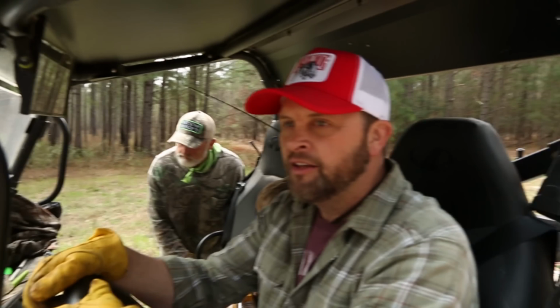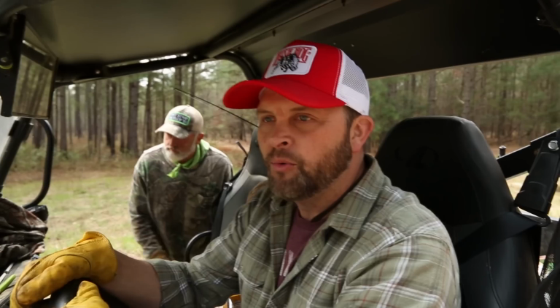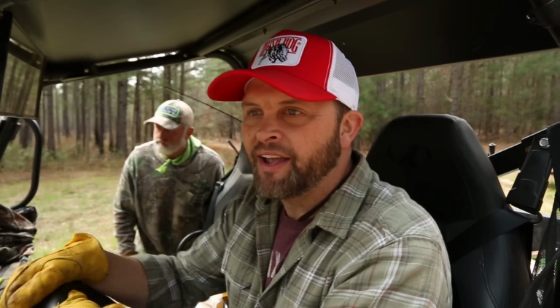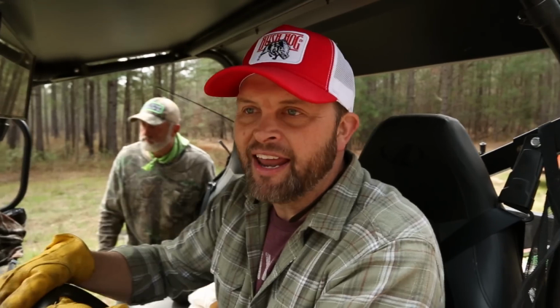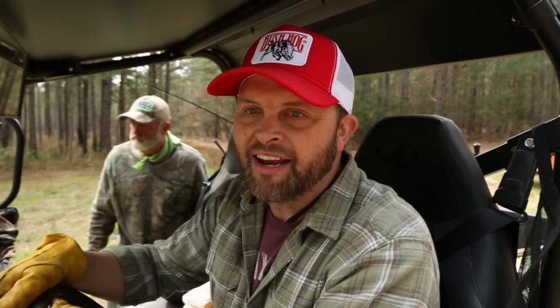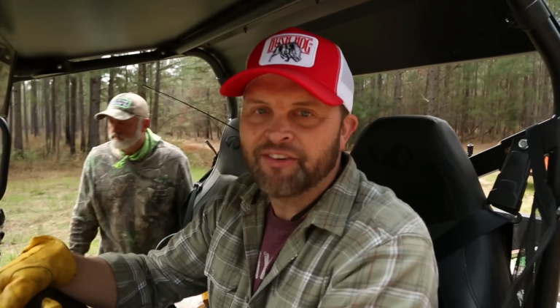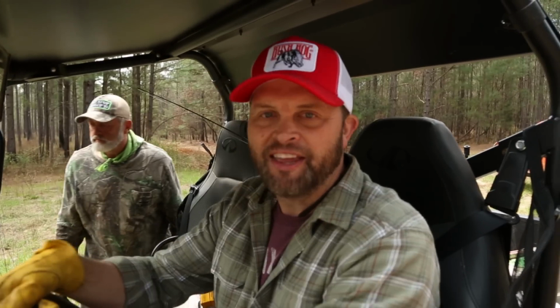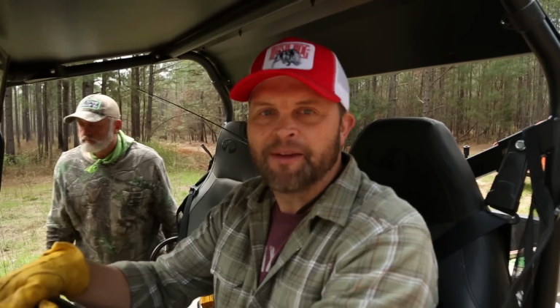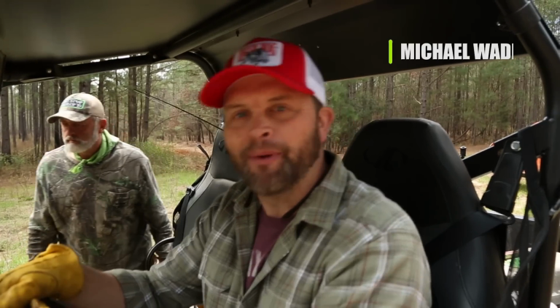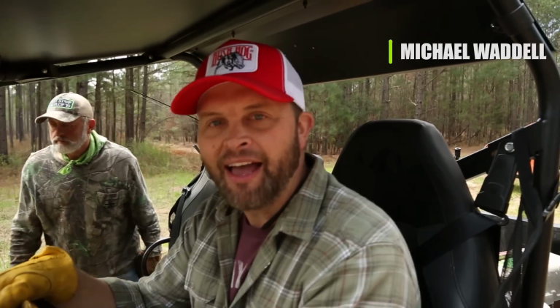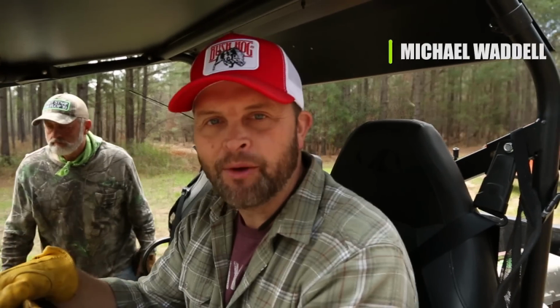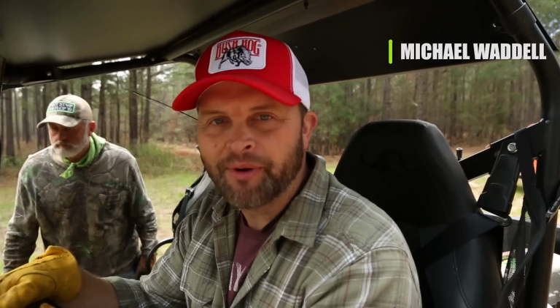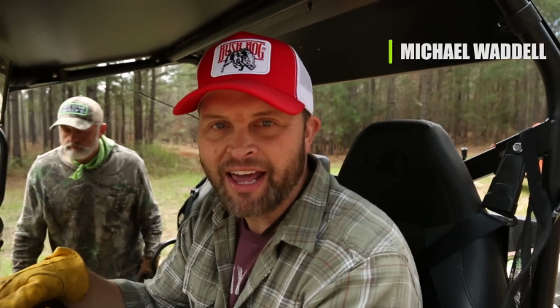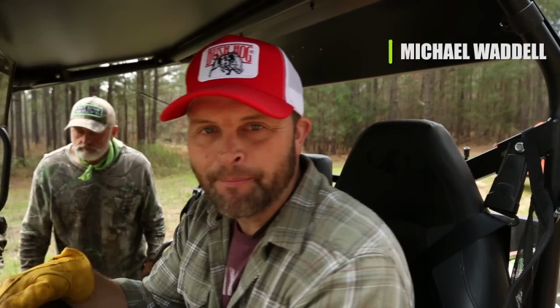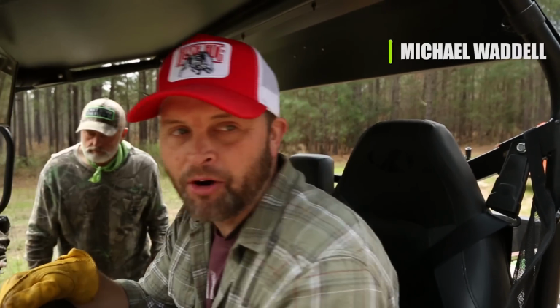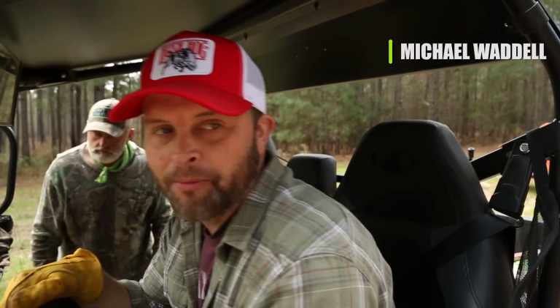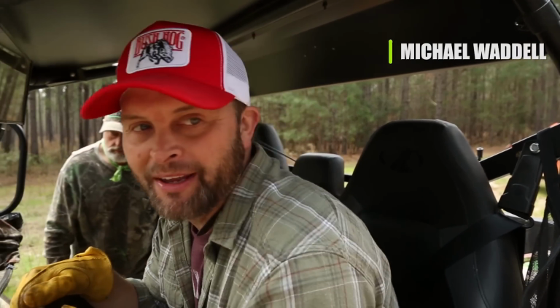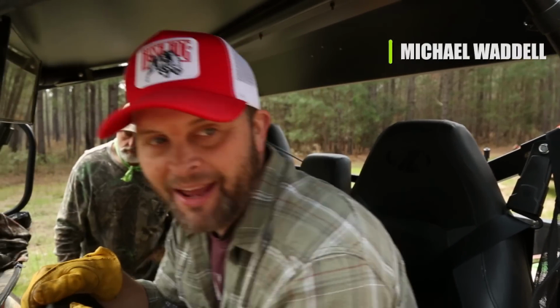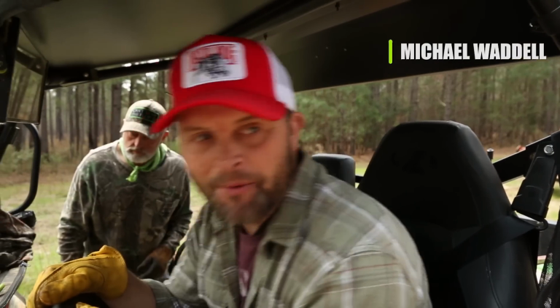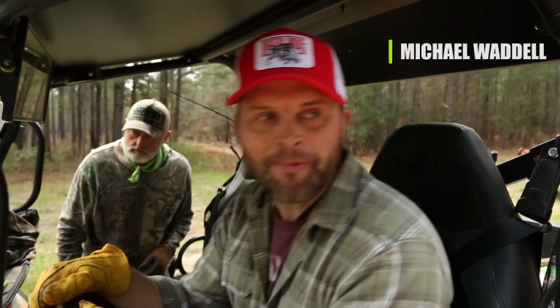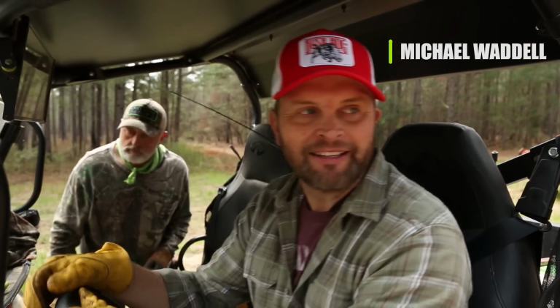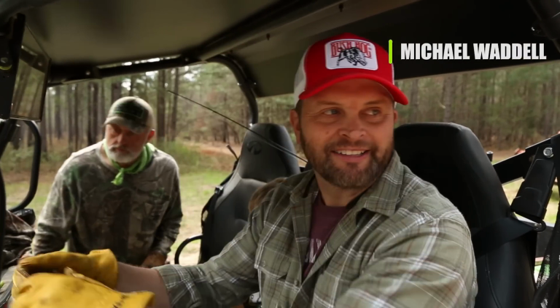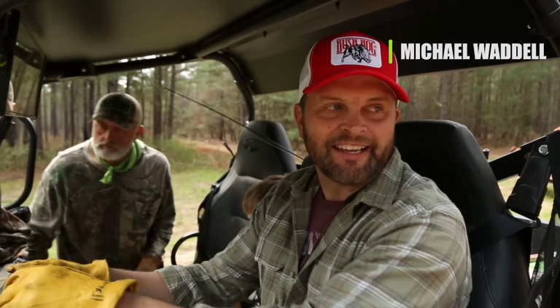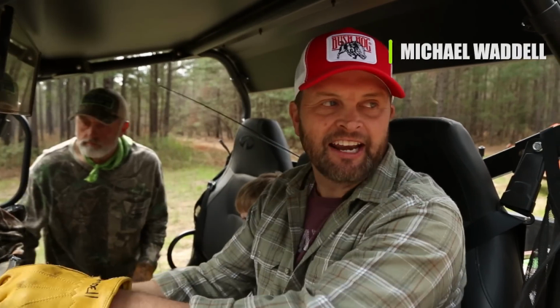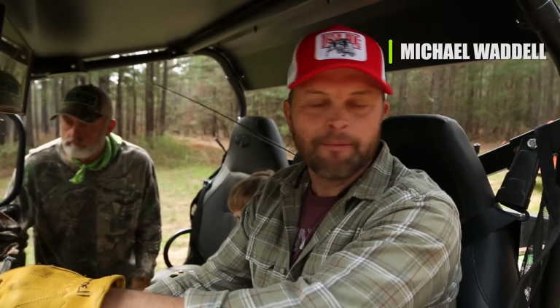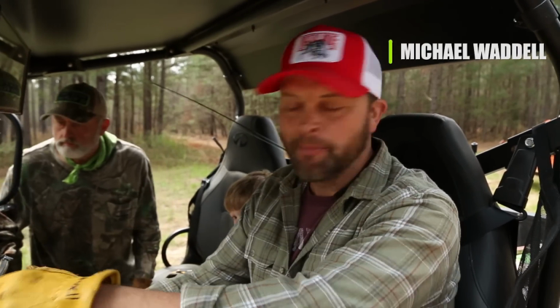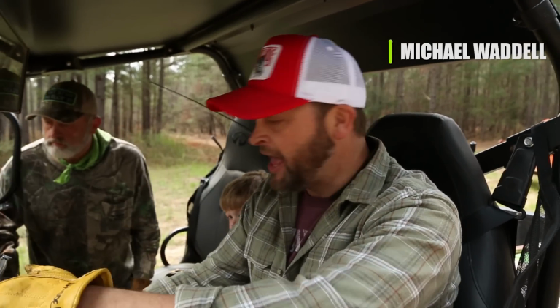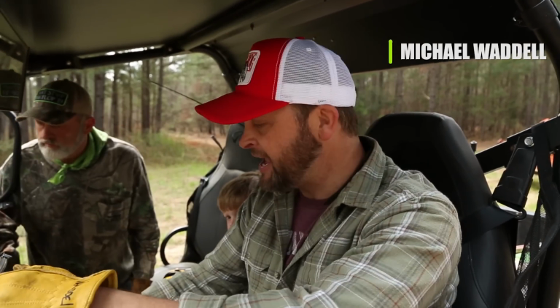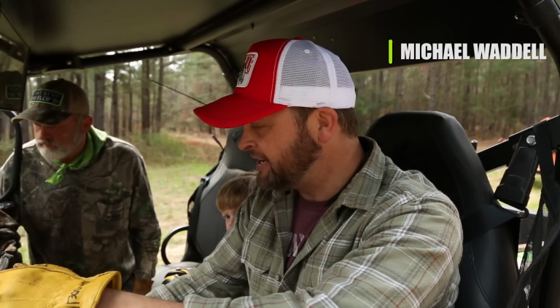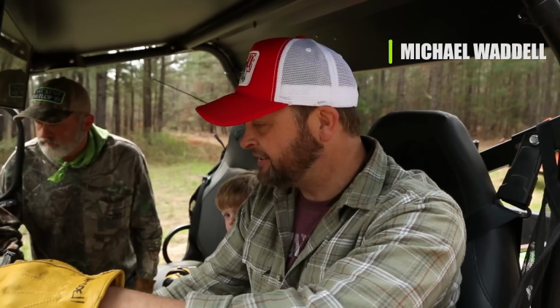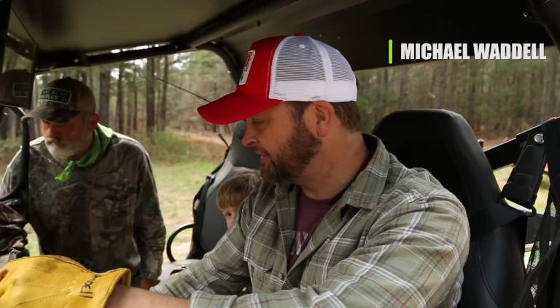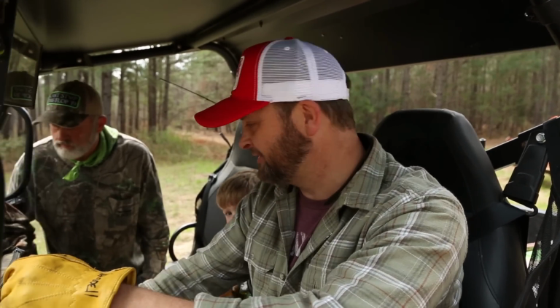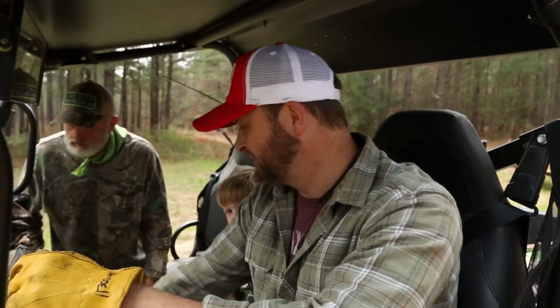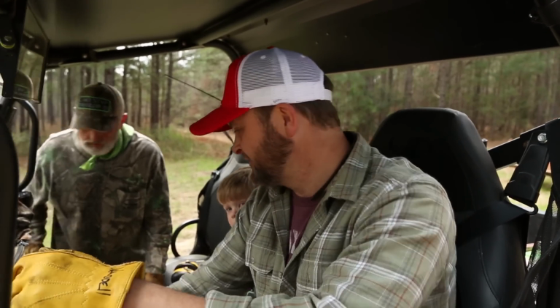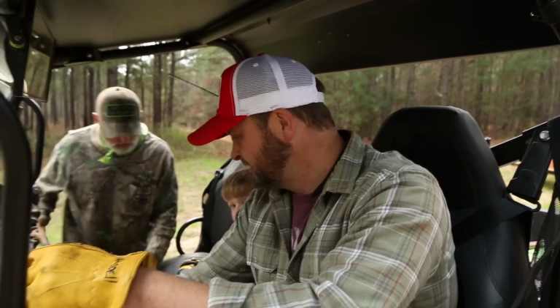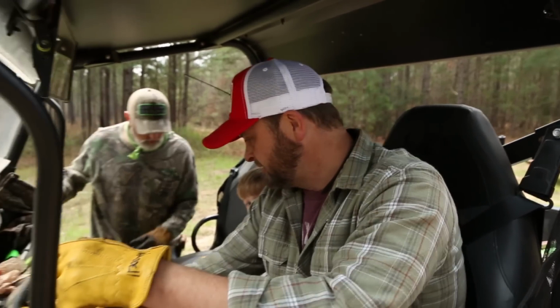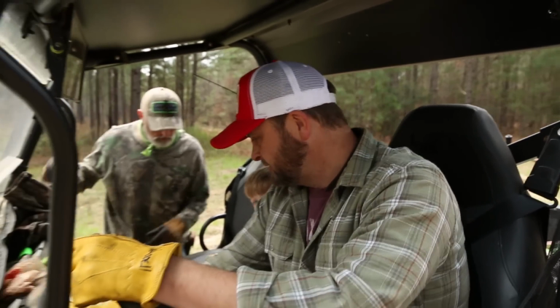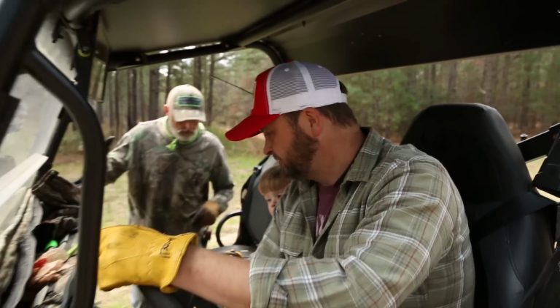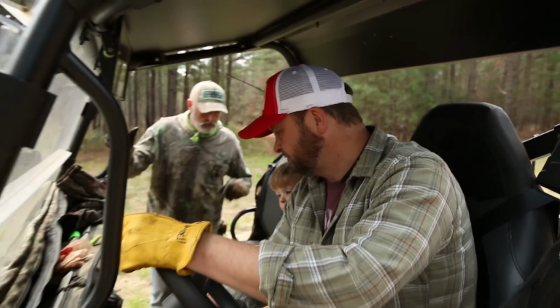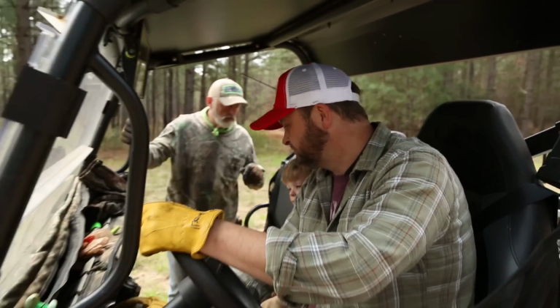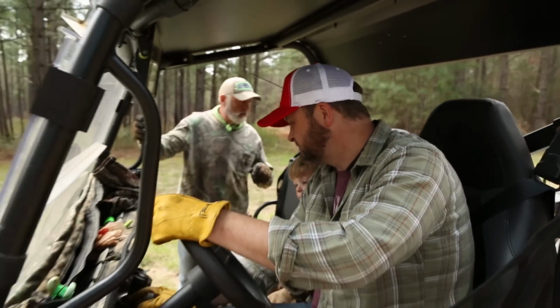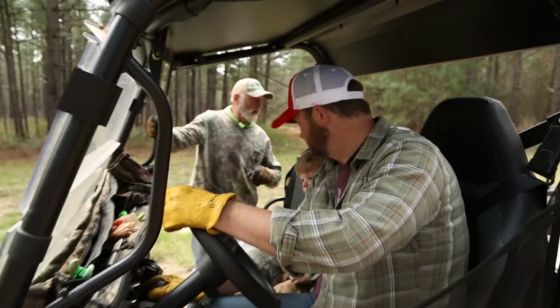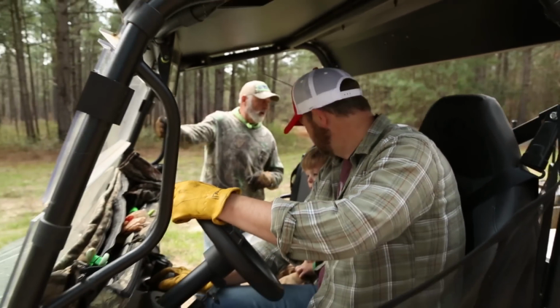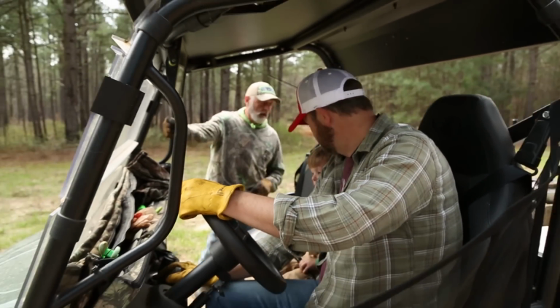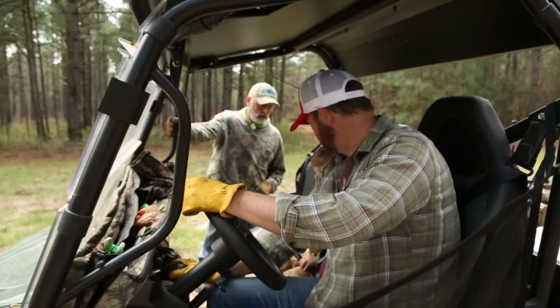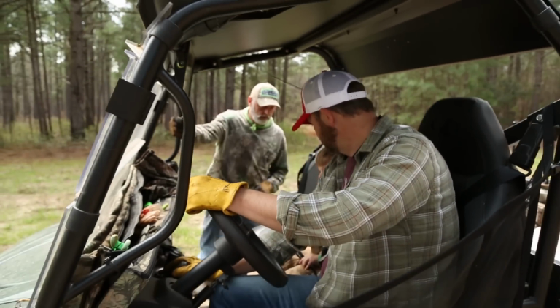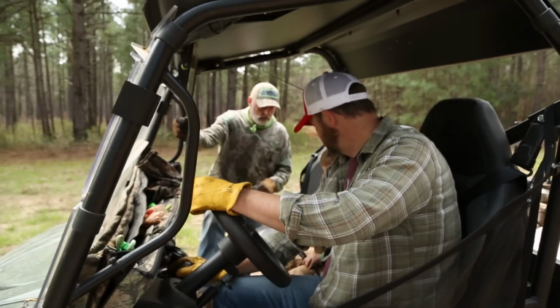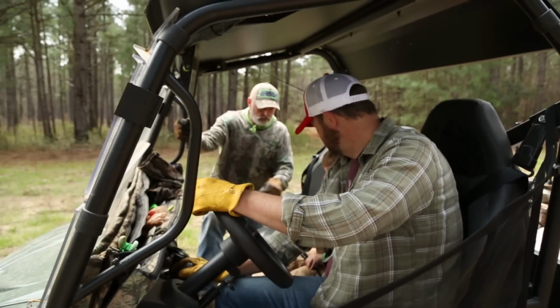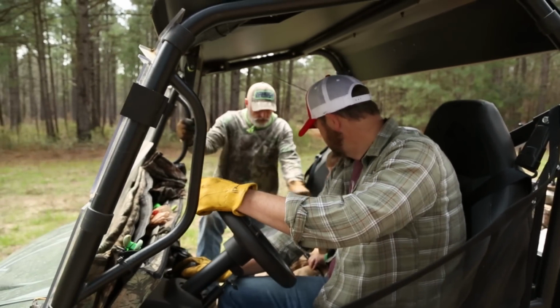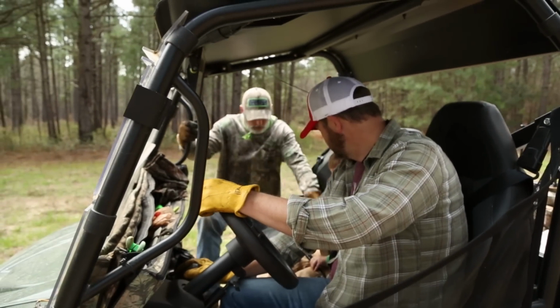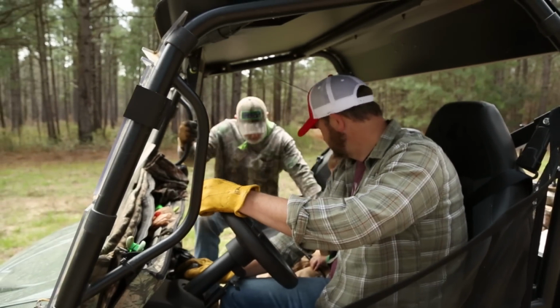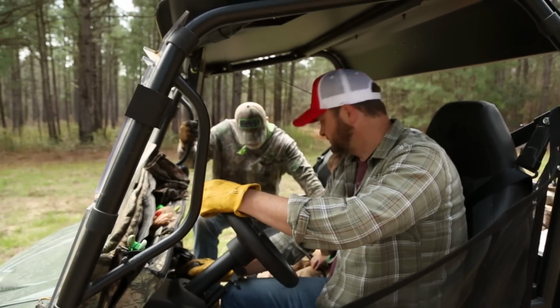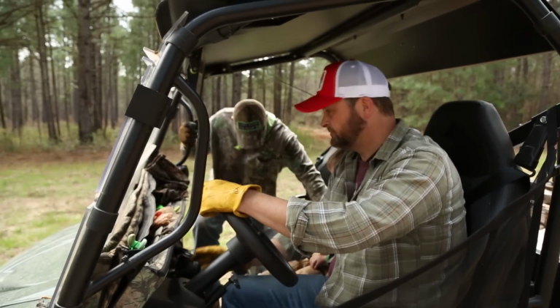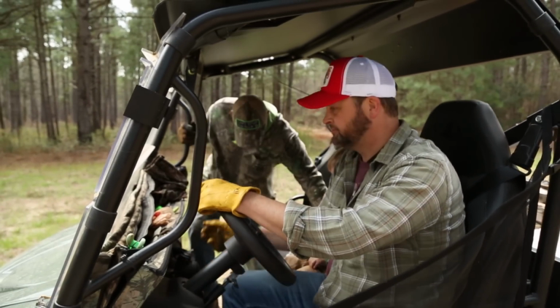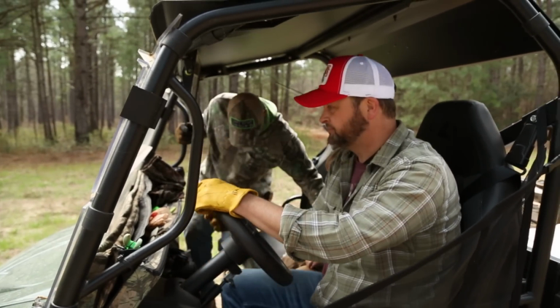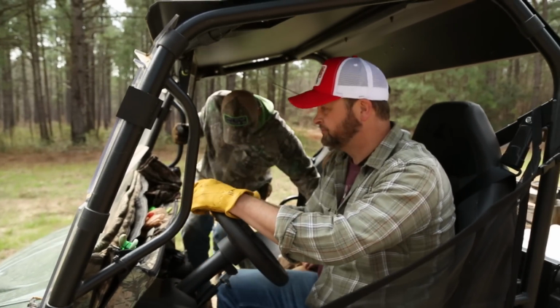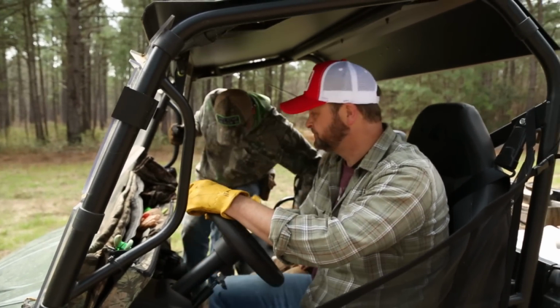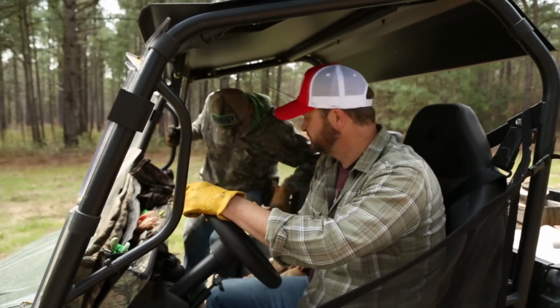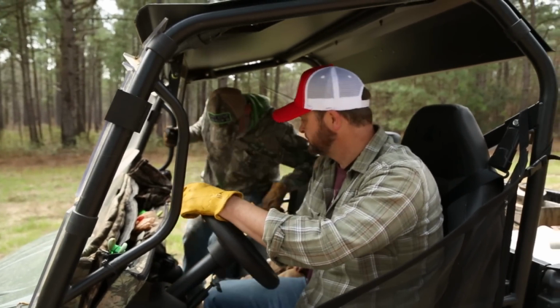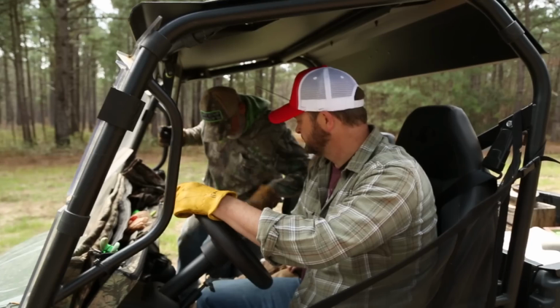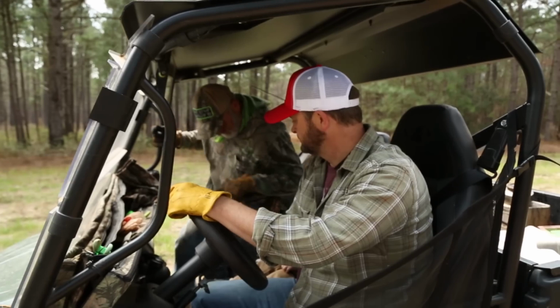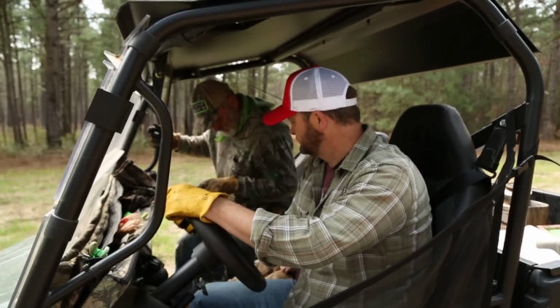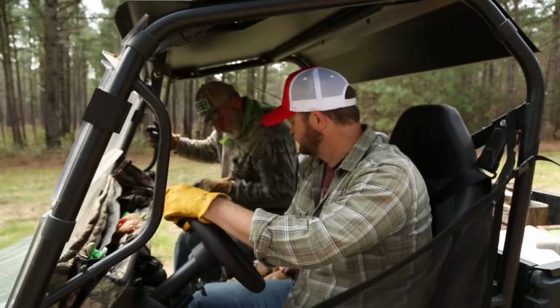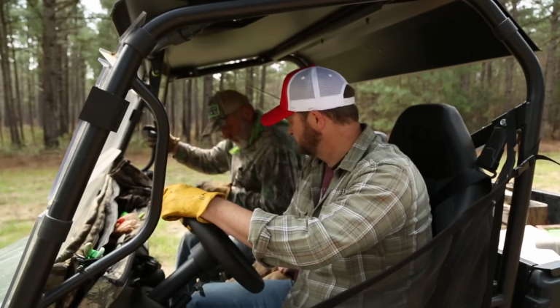We got everything plowed. We got a permit. Now we're about to set it ablaze. Alright, let's go do it. Here we go.